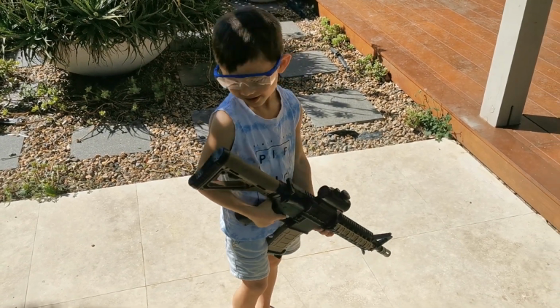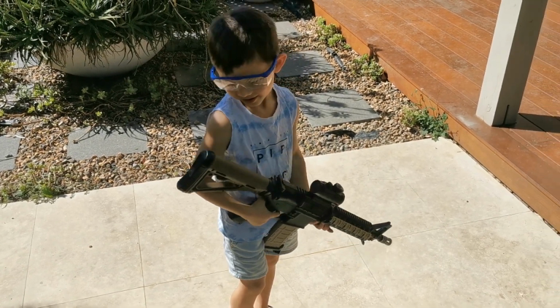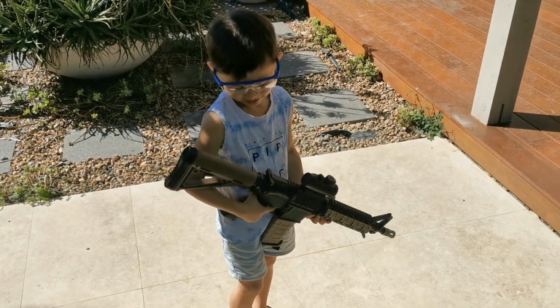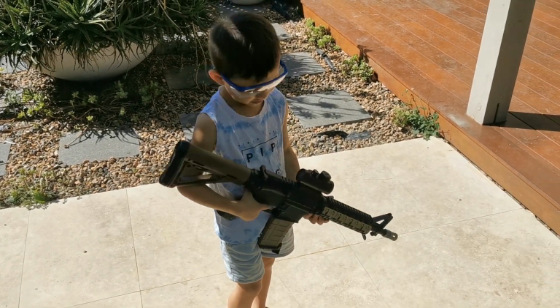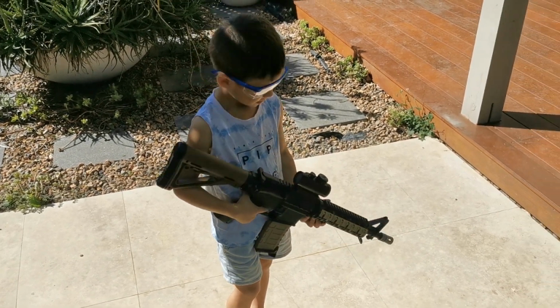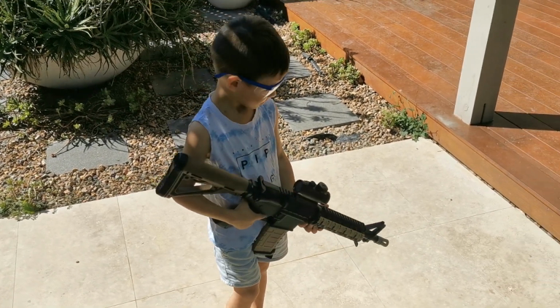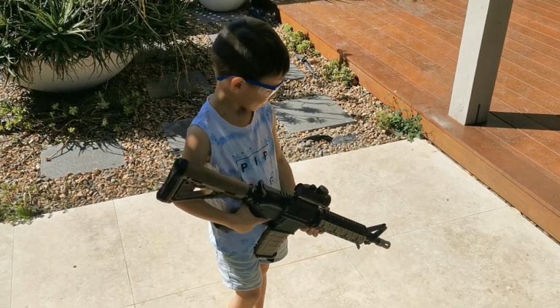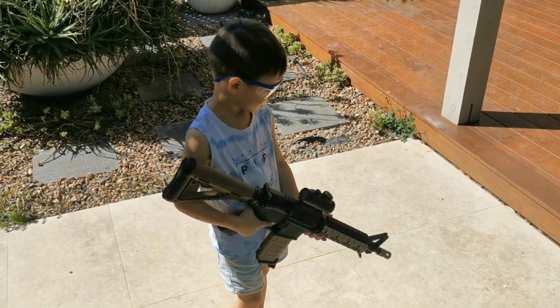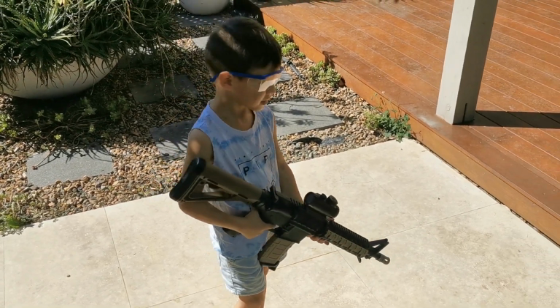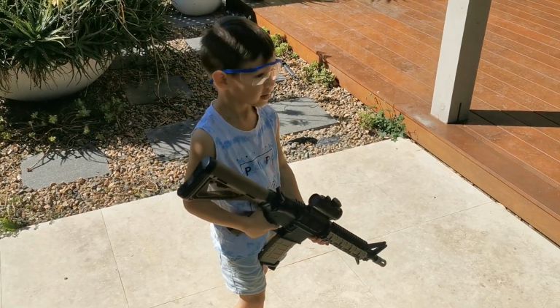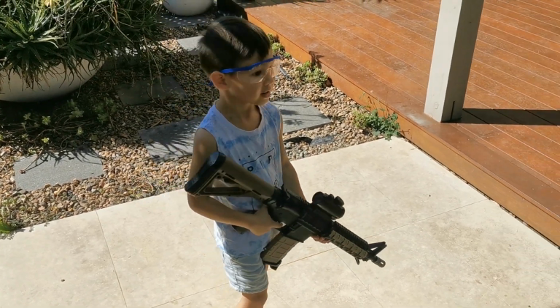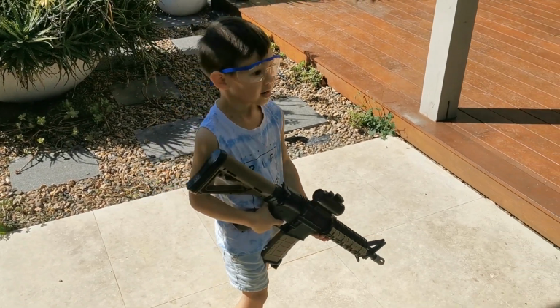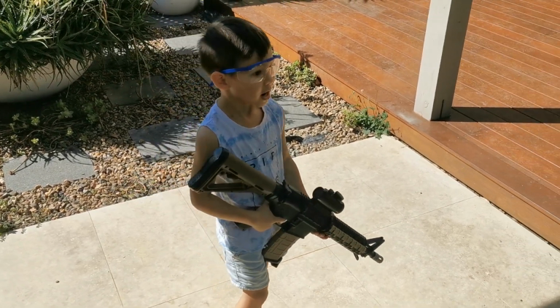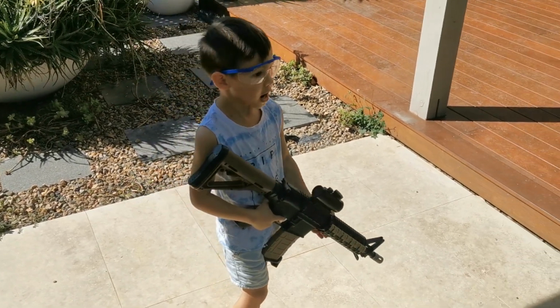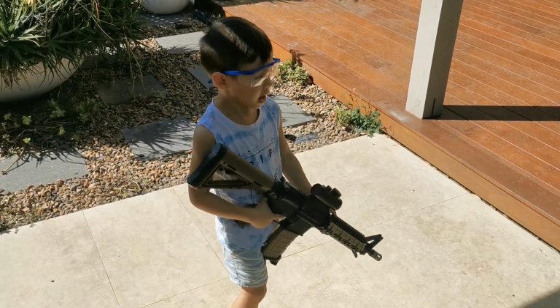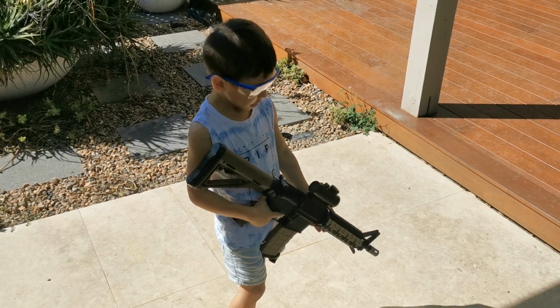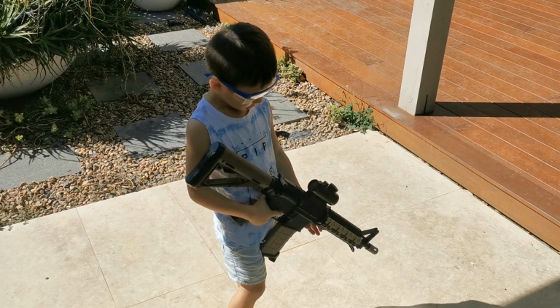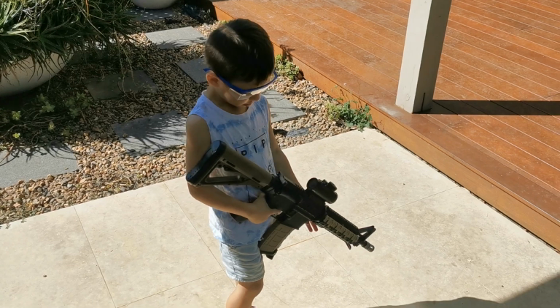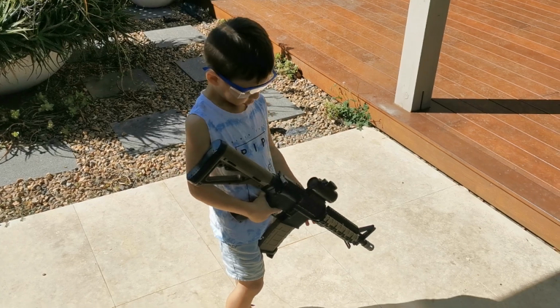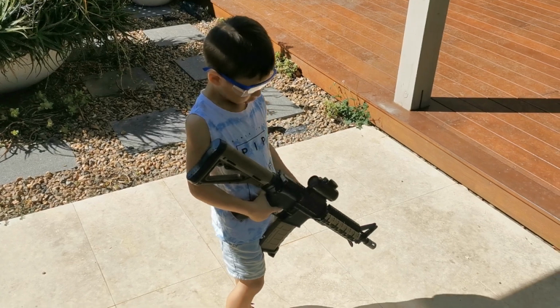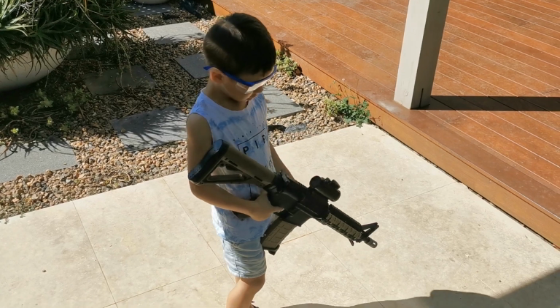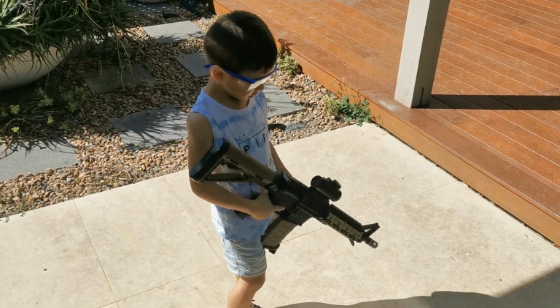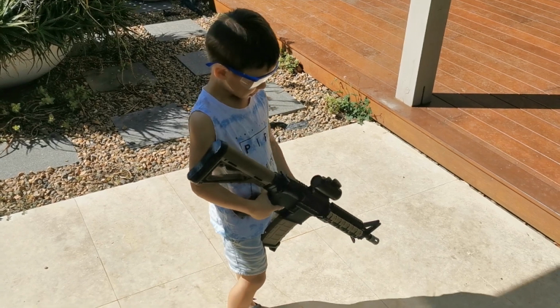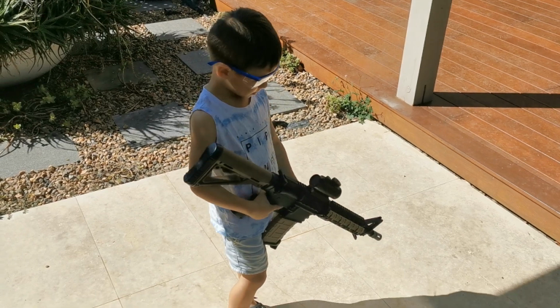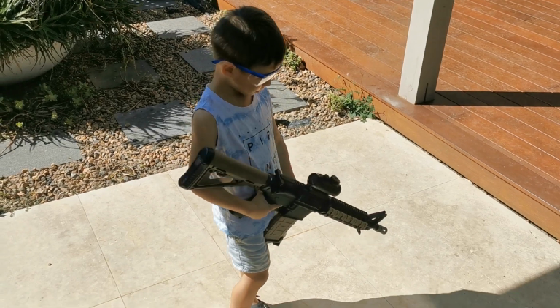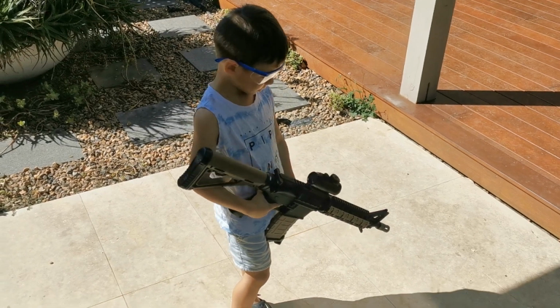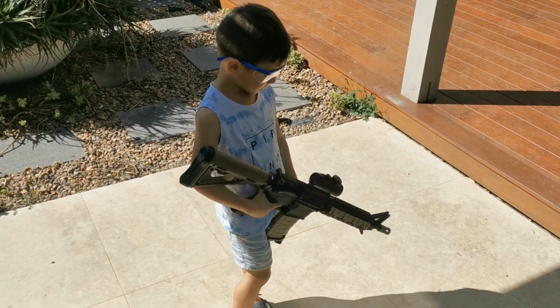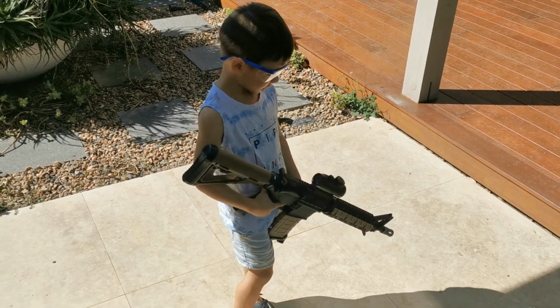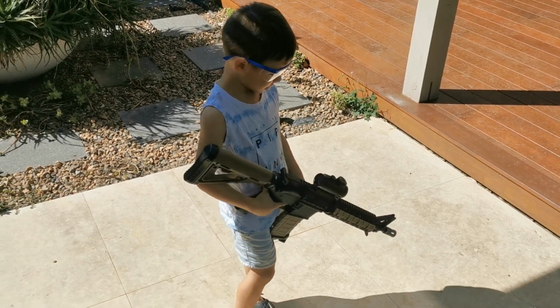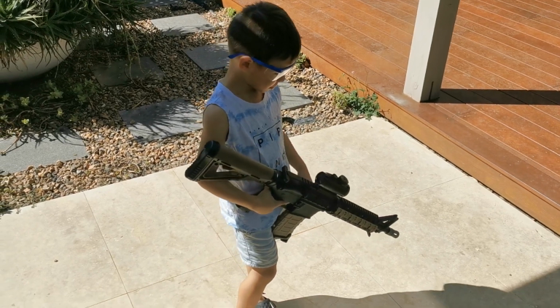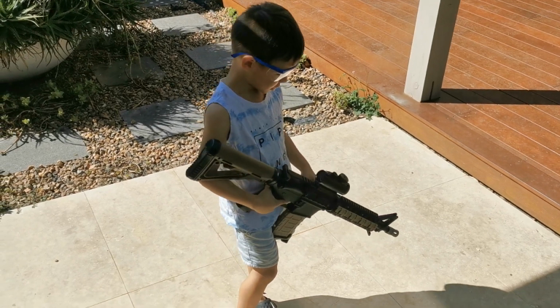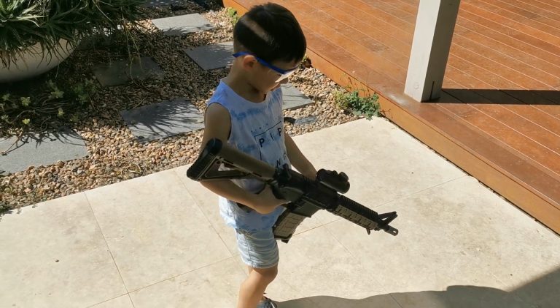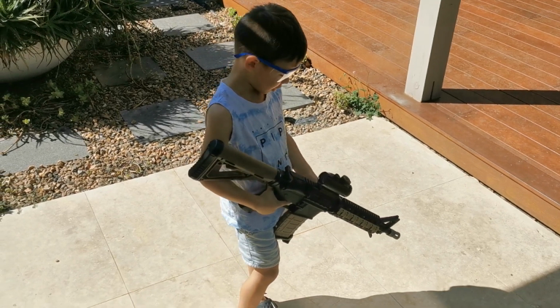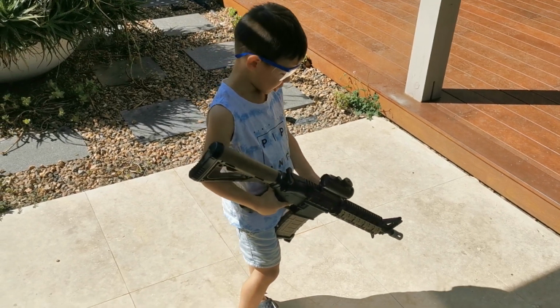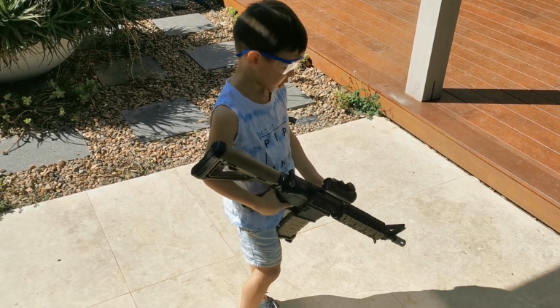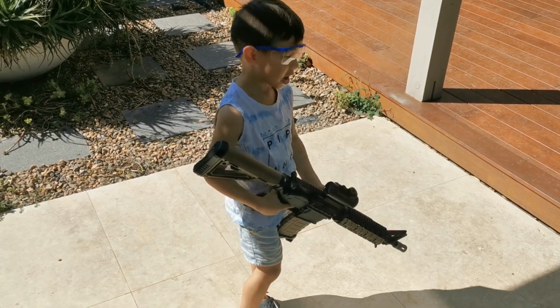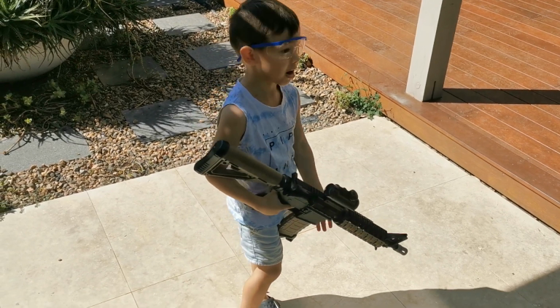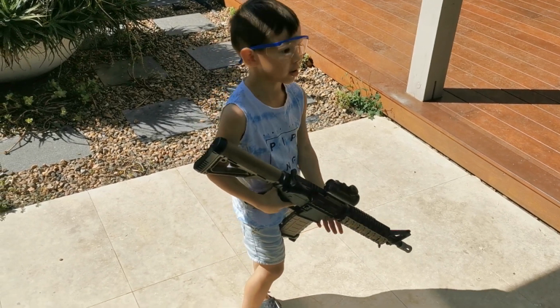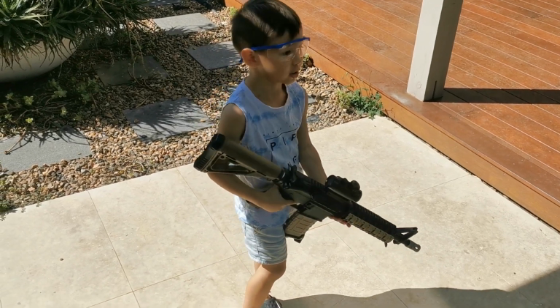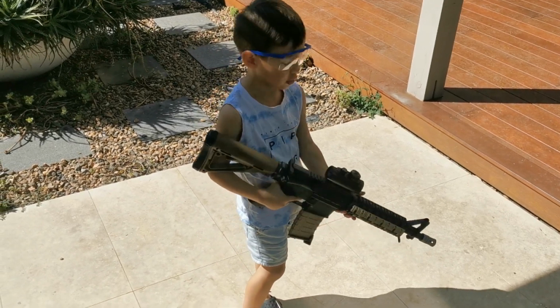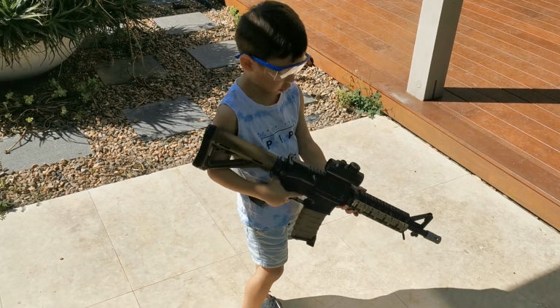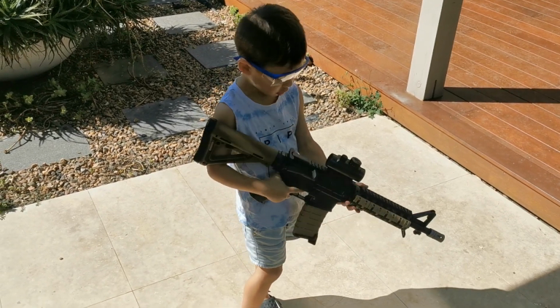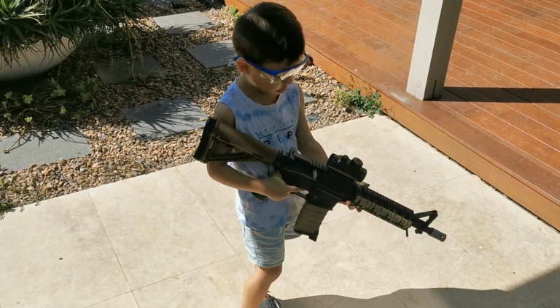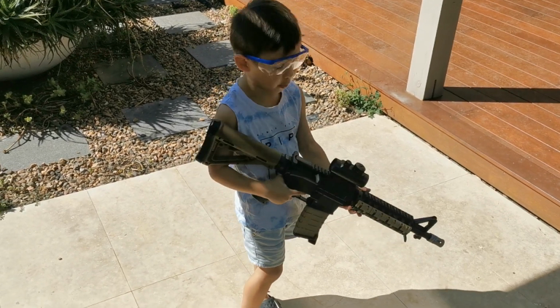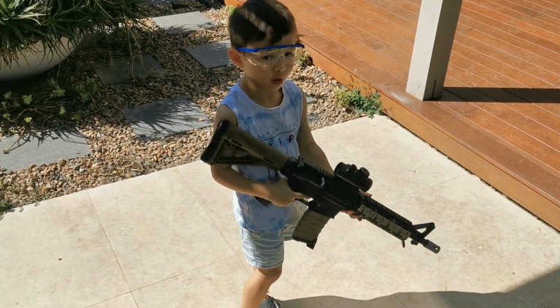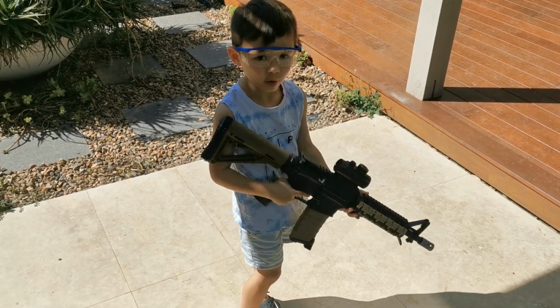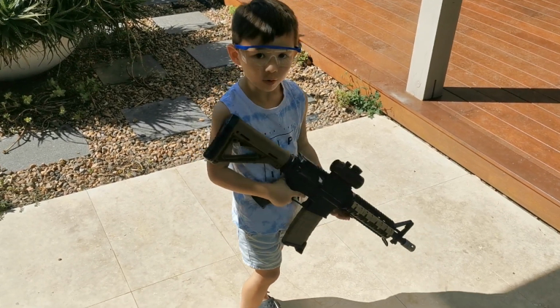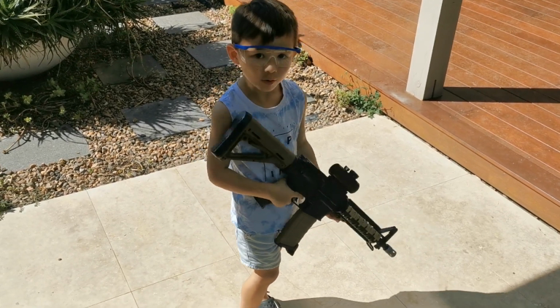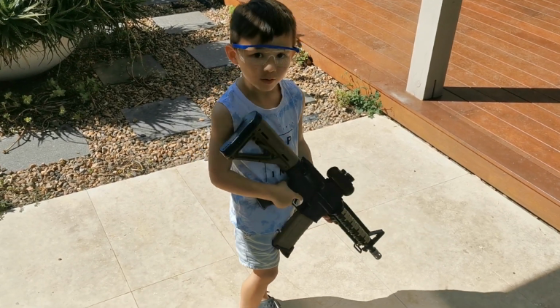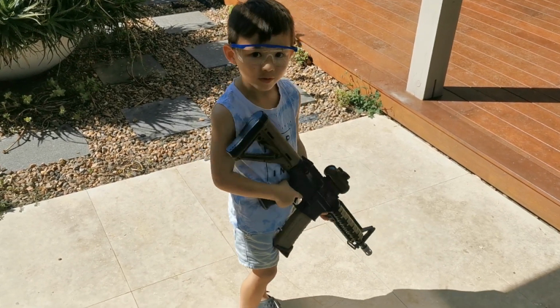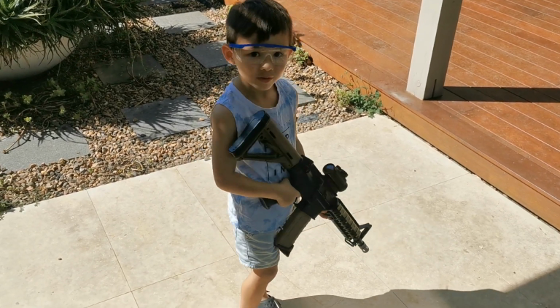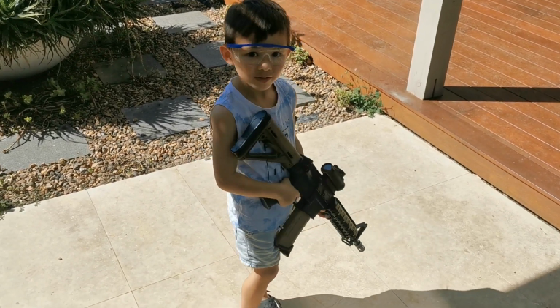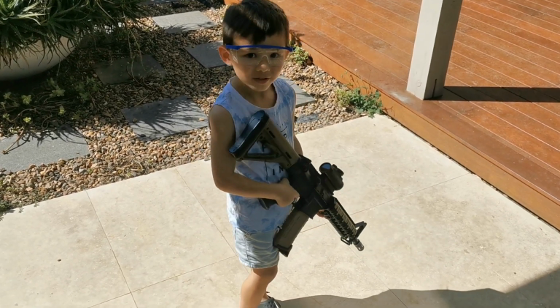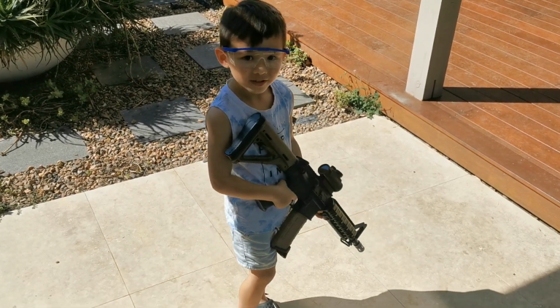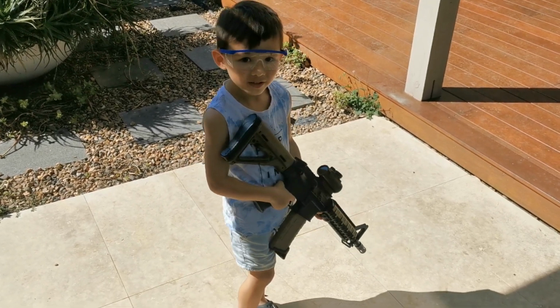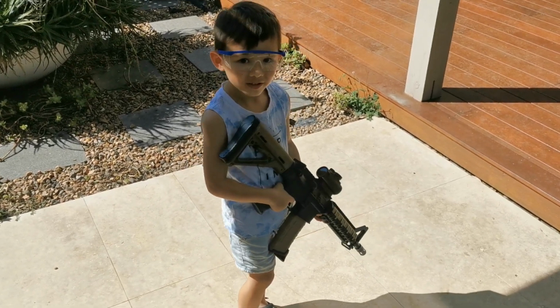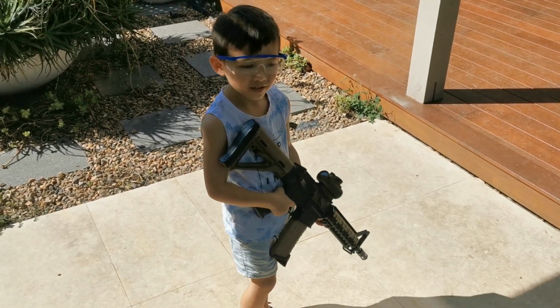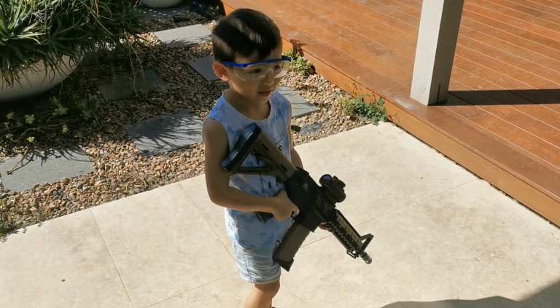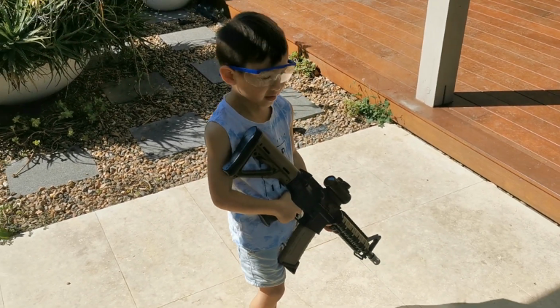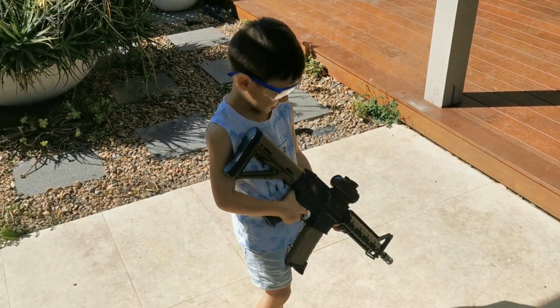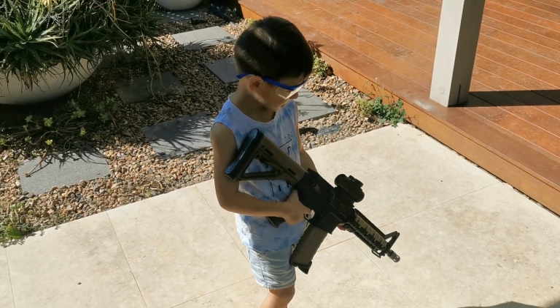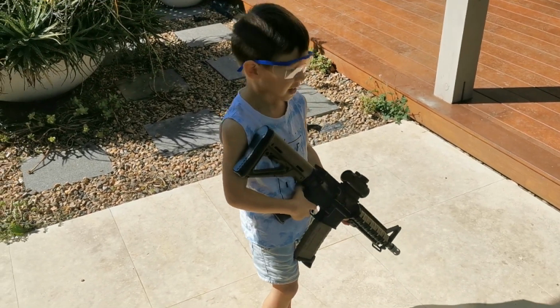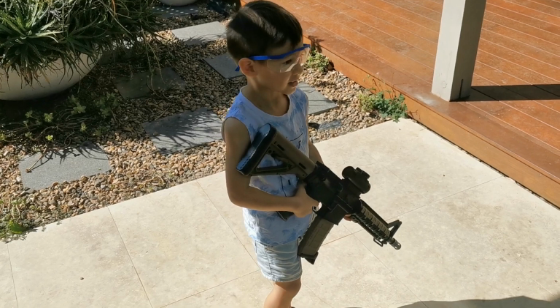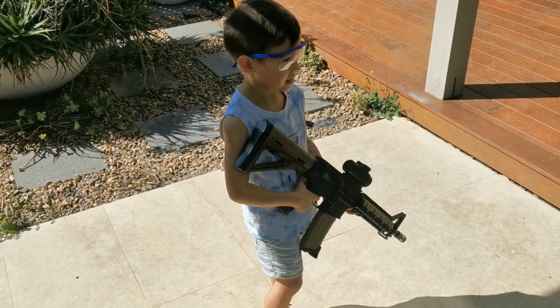Okay, so what are you going to do today? I am going to show you how to shoot a bottle. With the gel blaster? Yes.